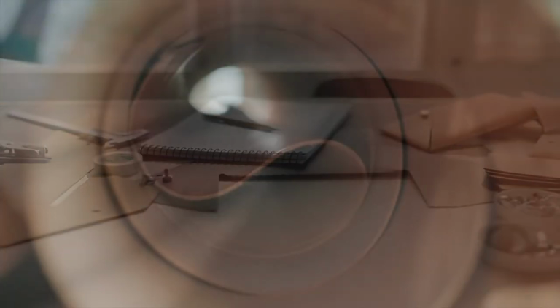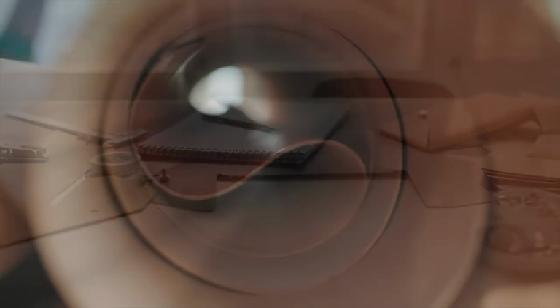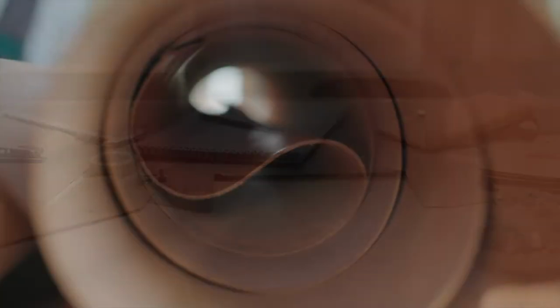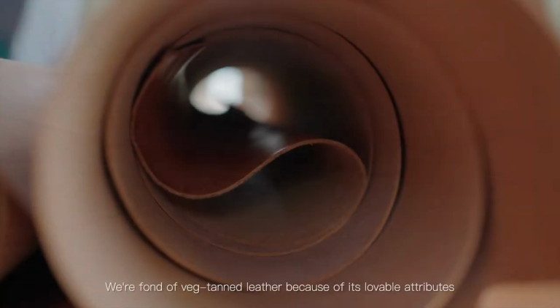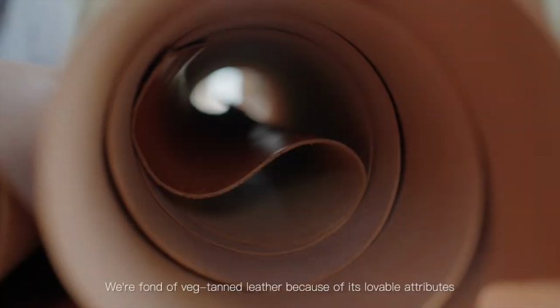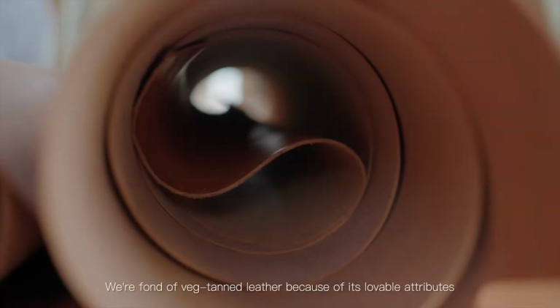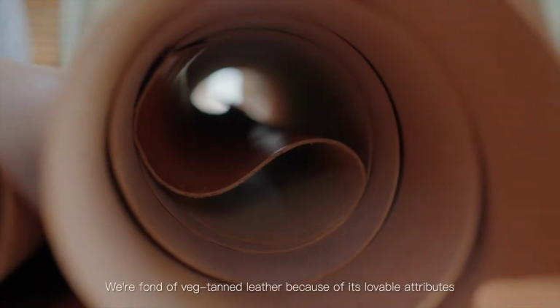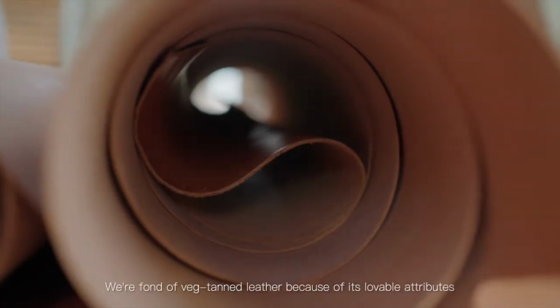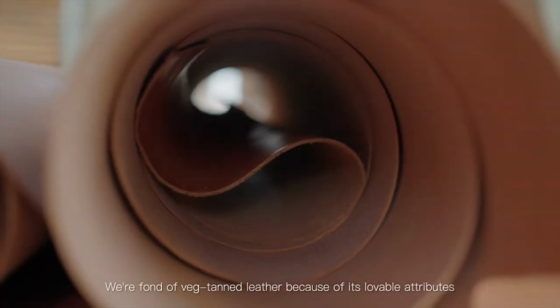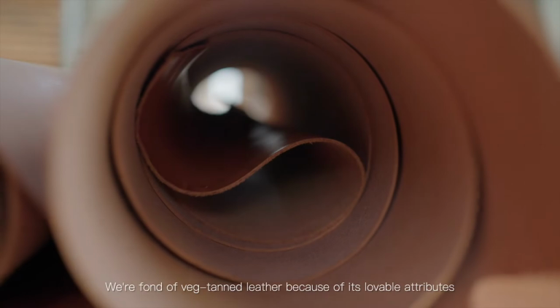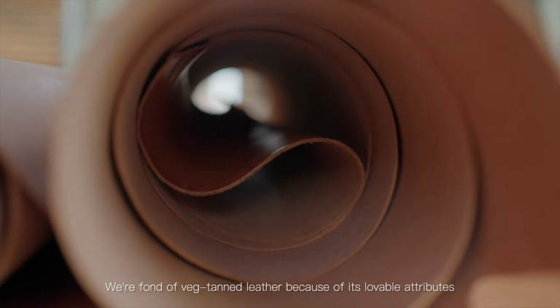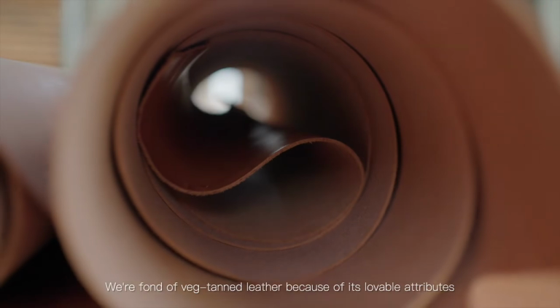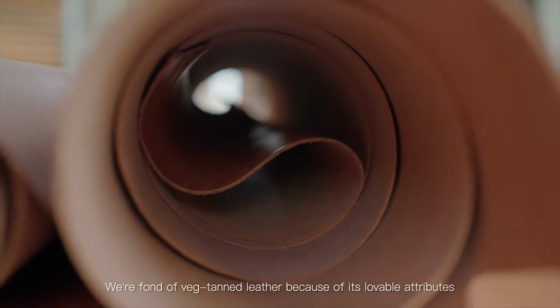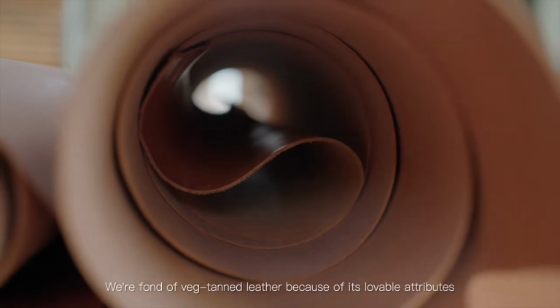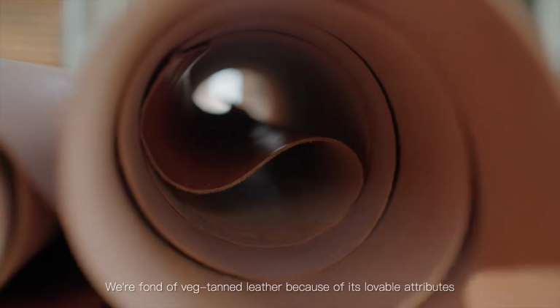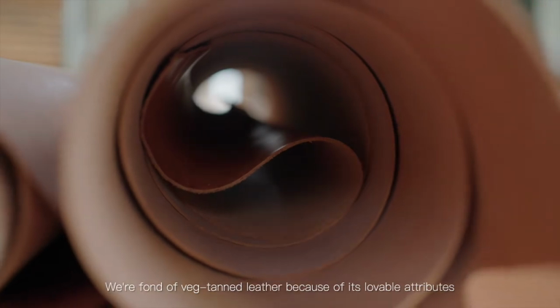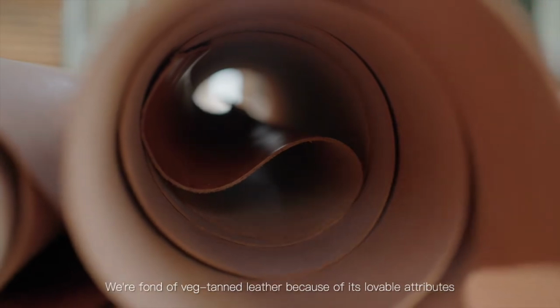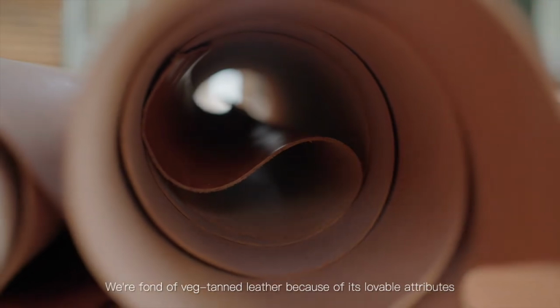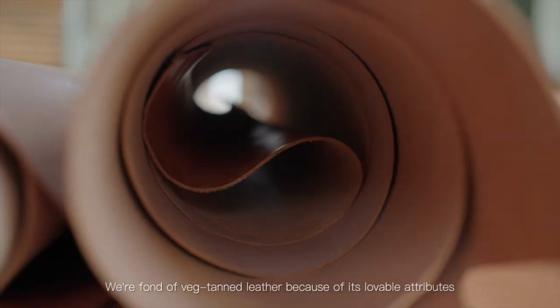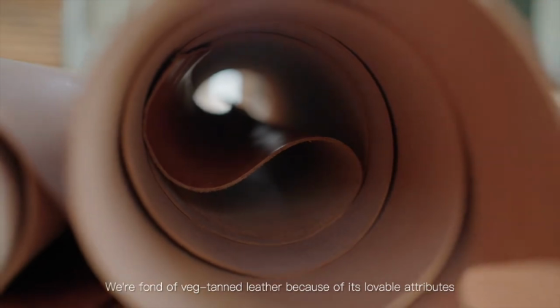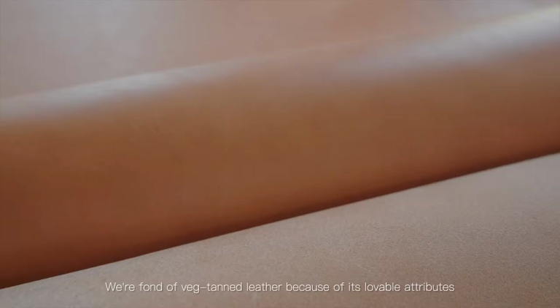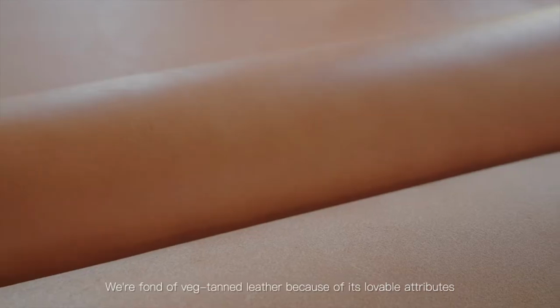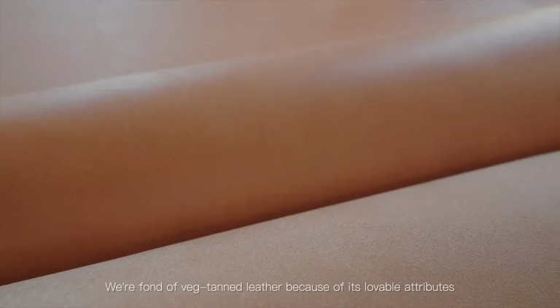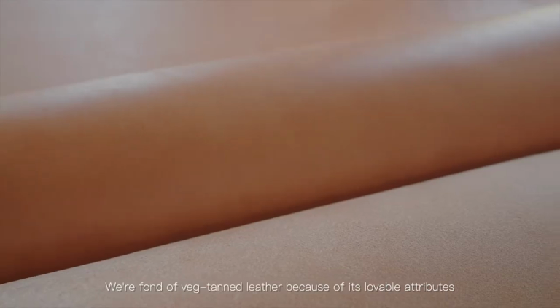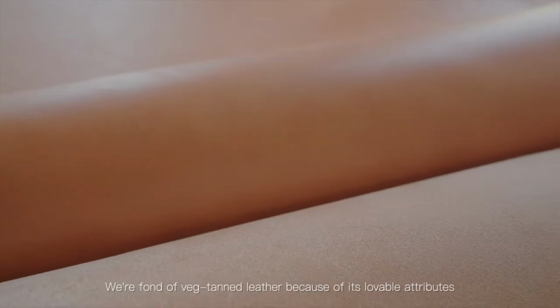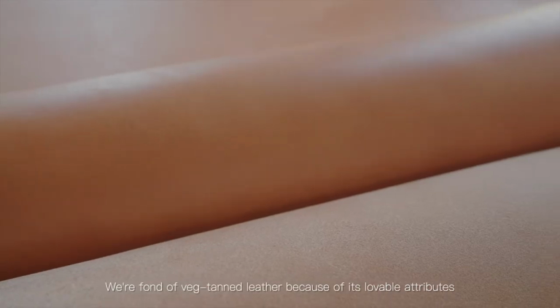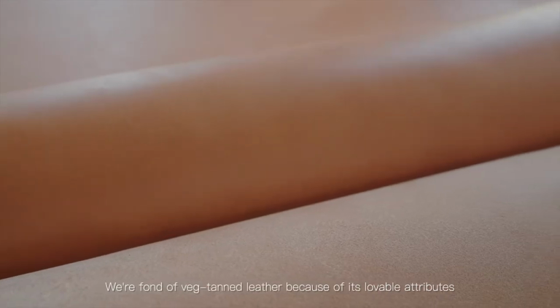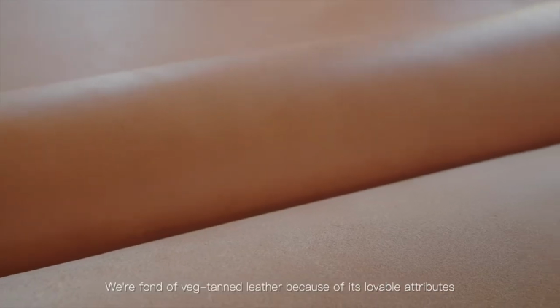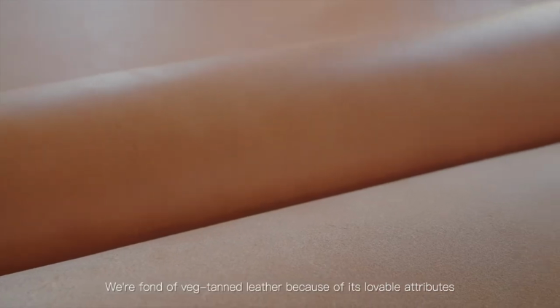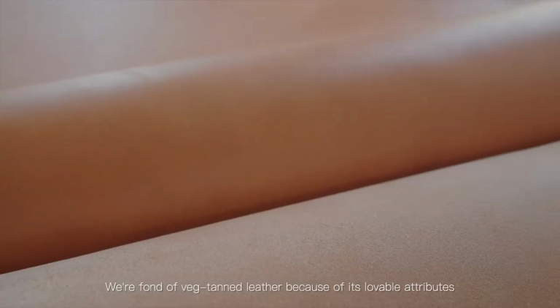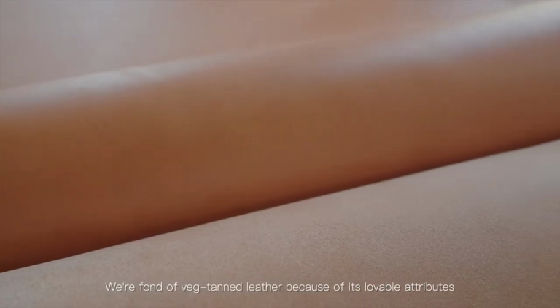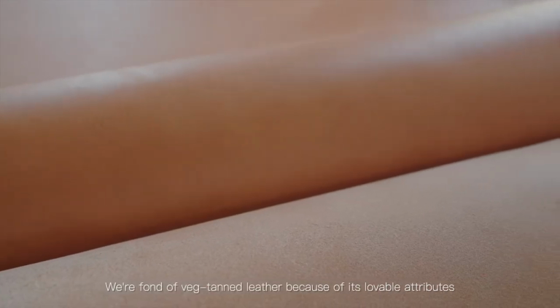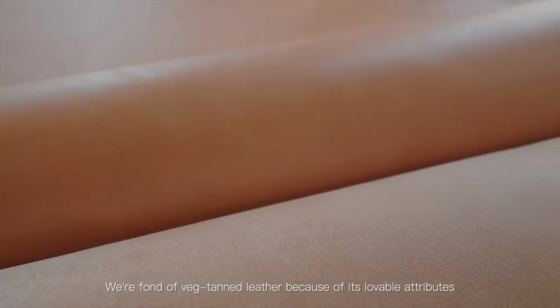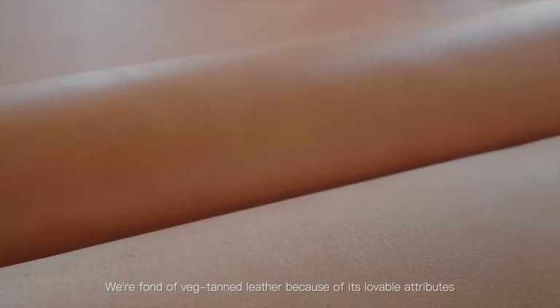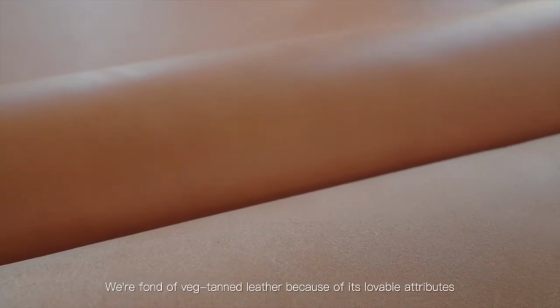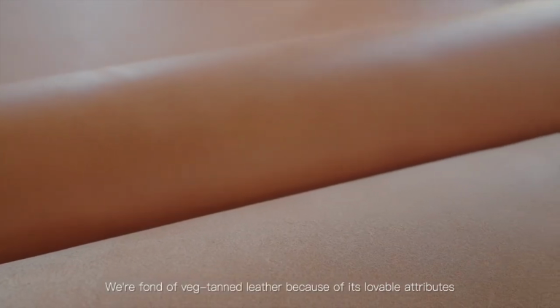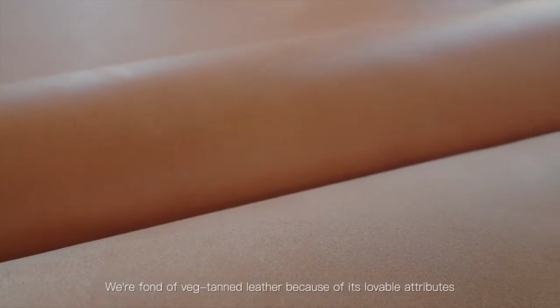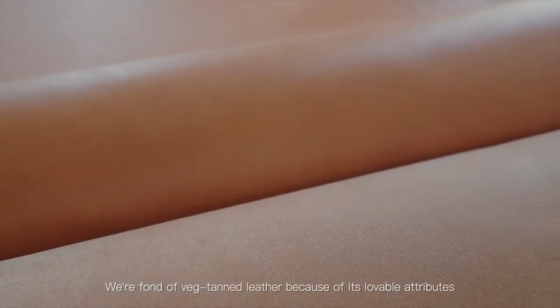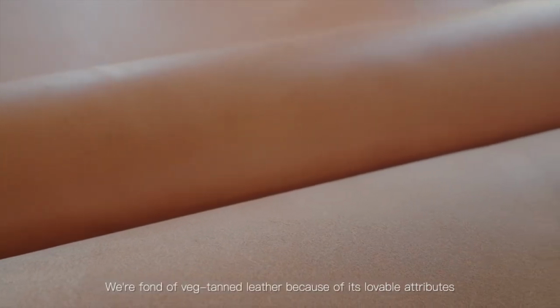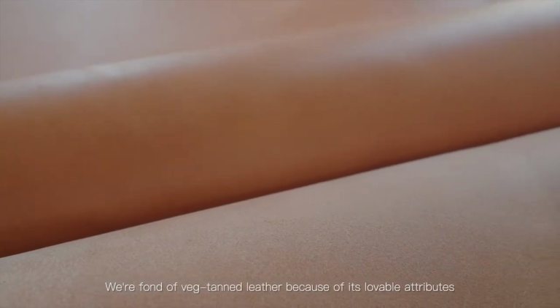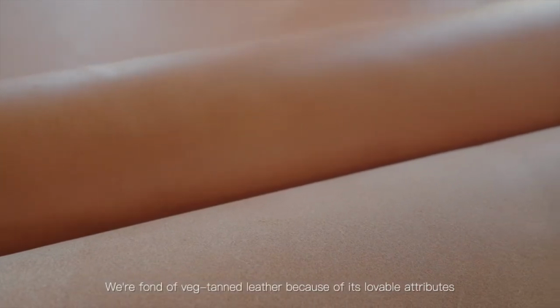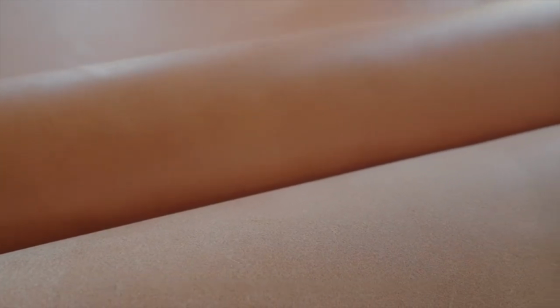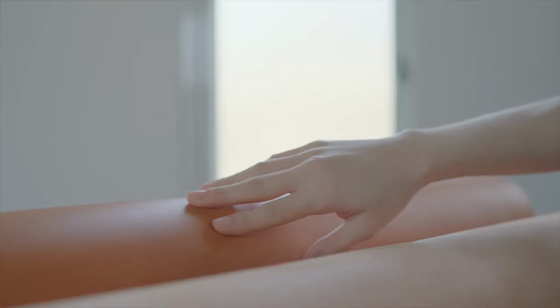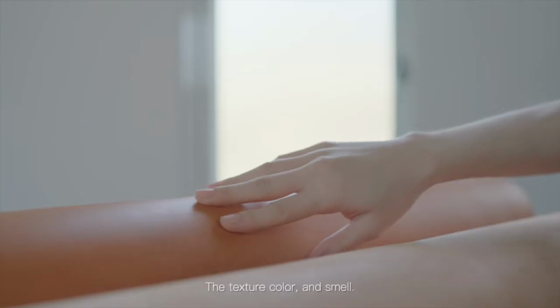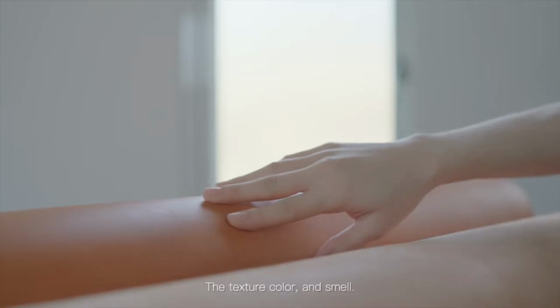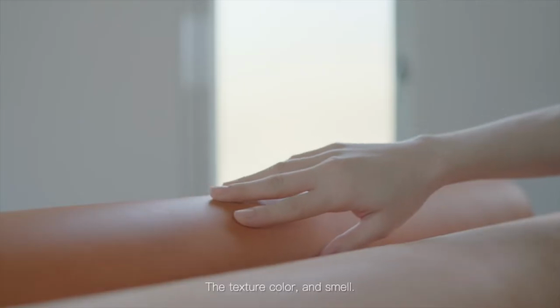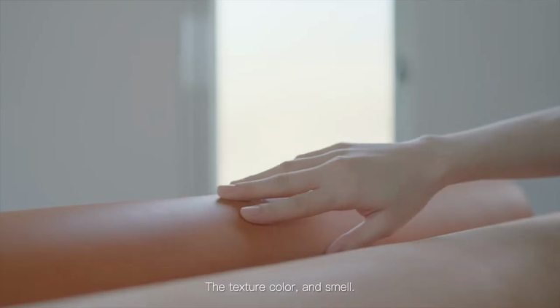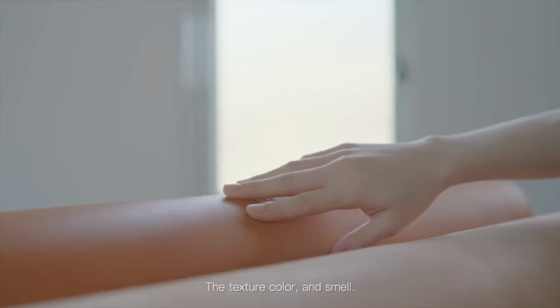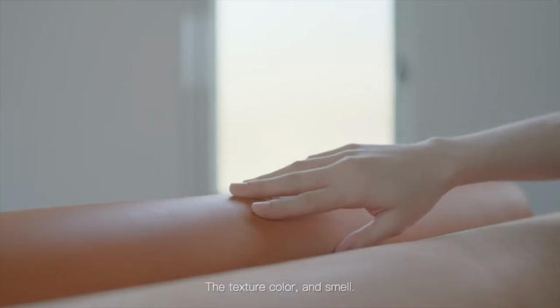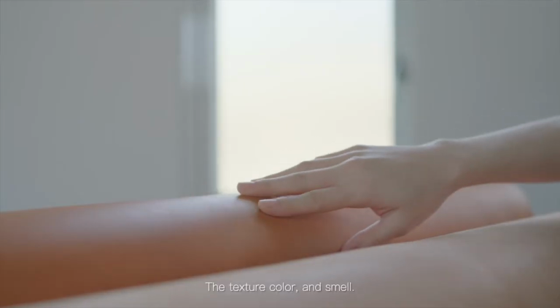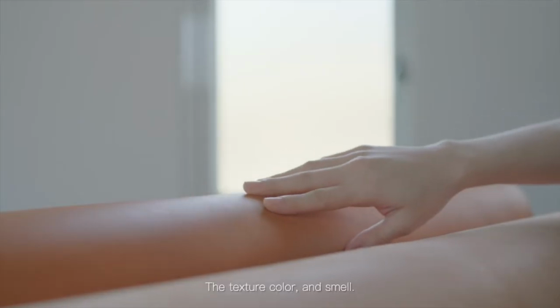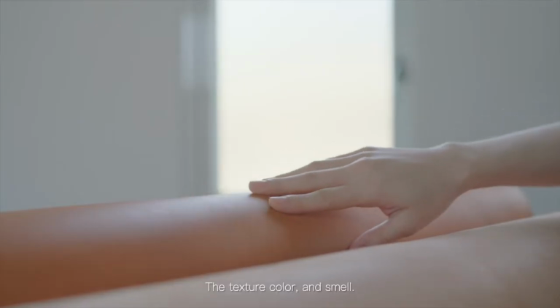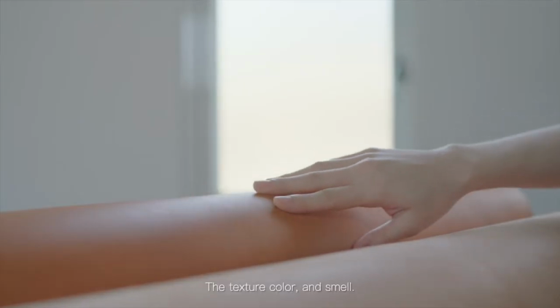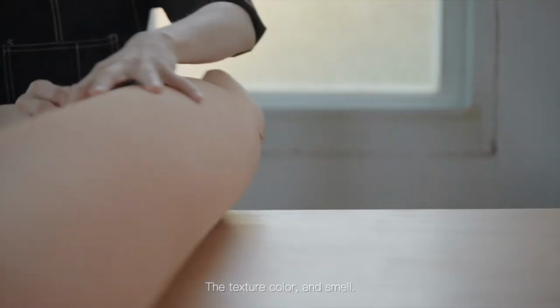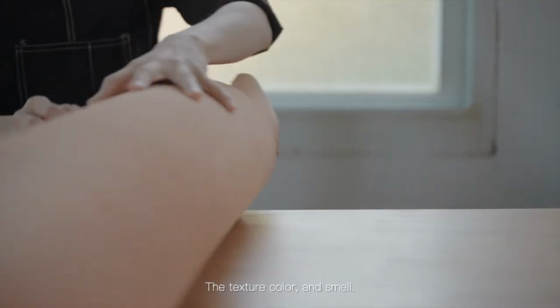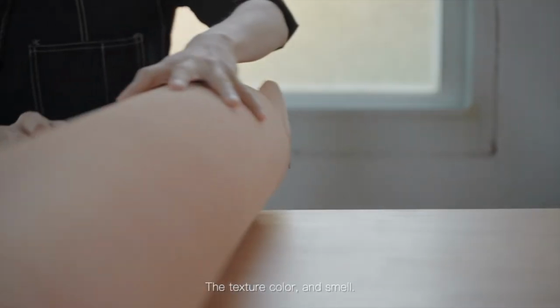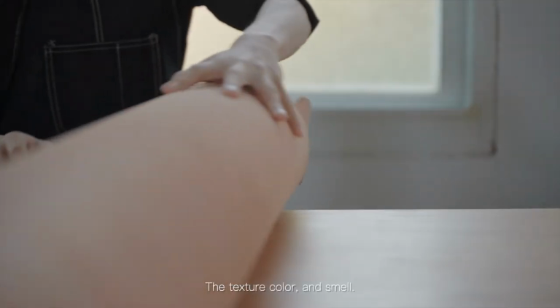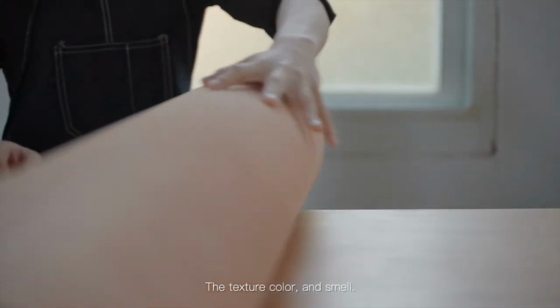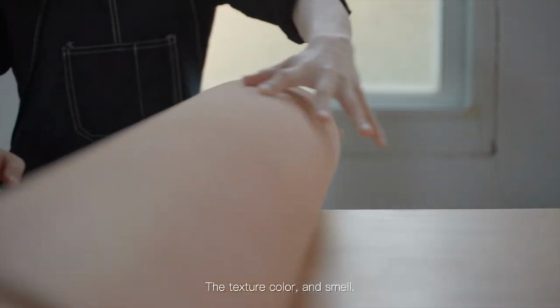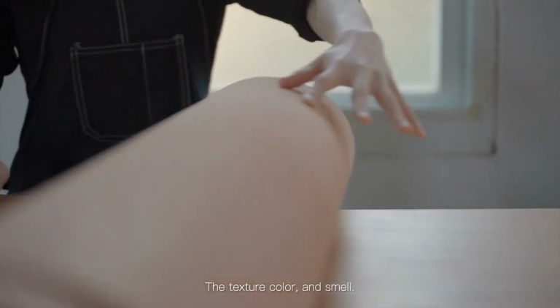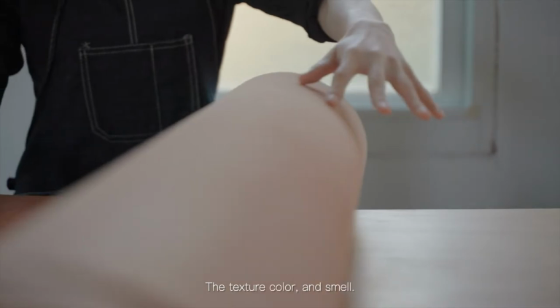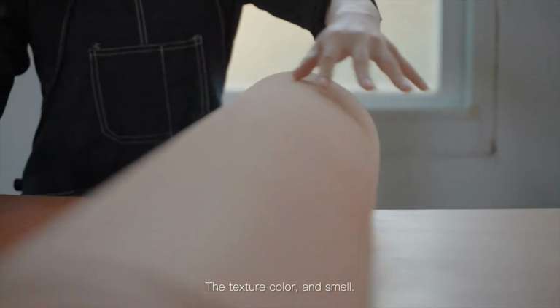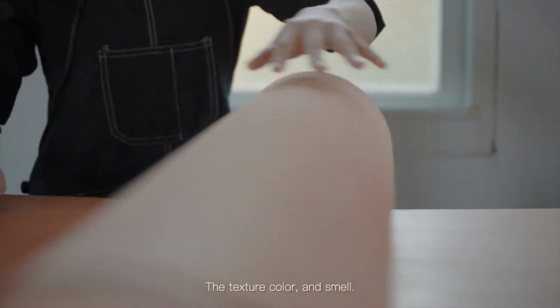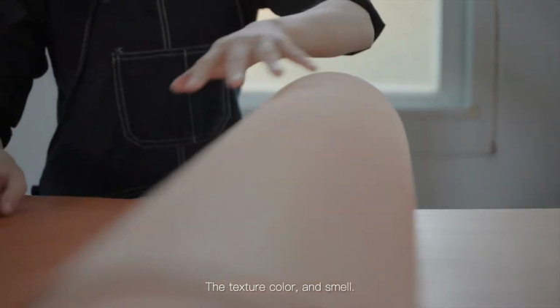We're fond of VEG-Tan leather because of its lovable attributes — the texture, color, and smell.